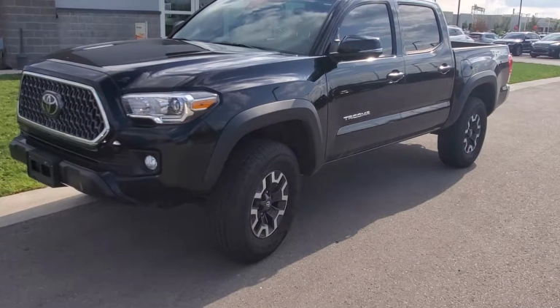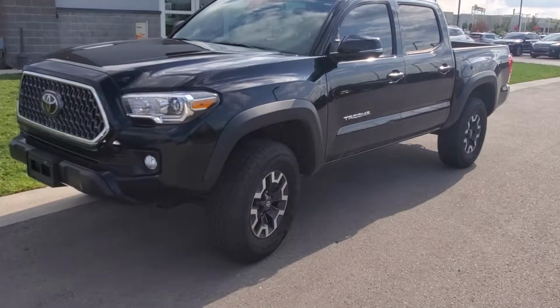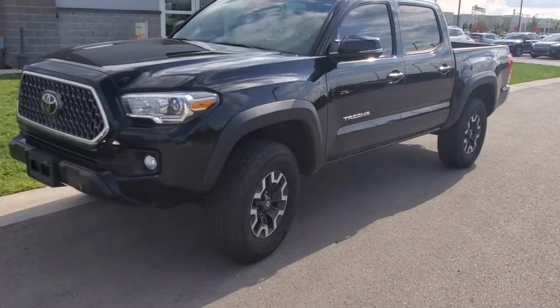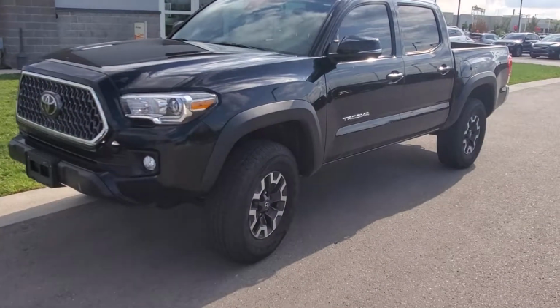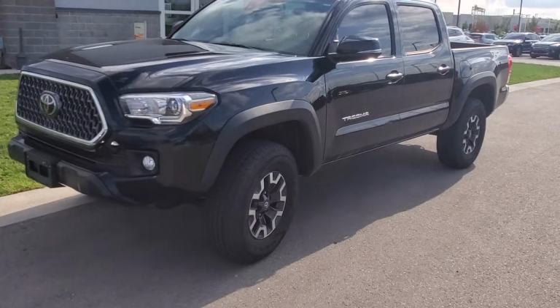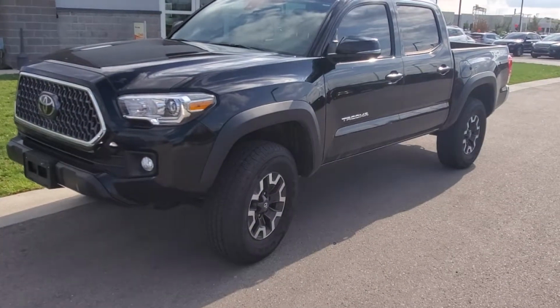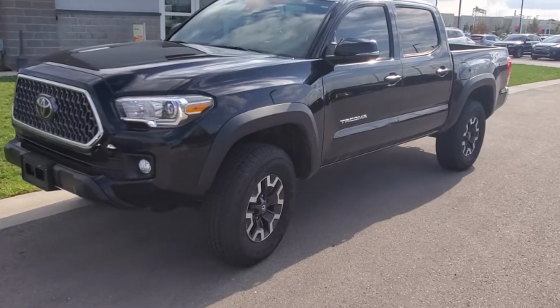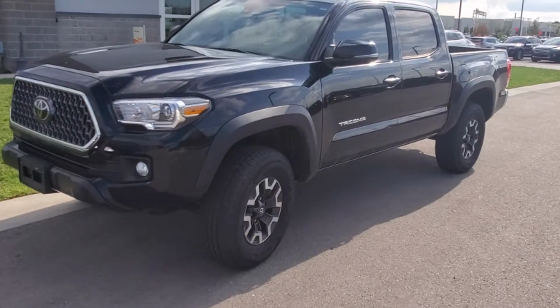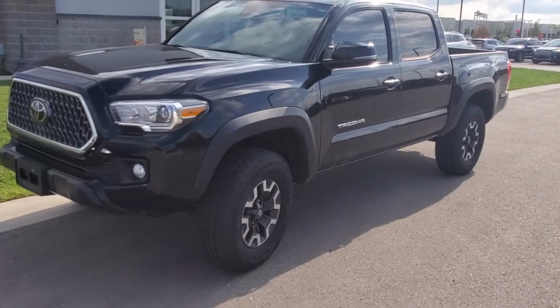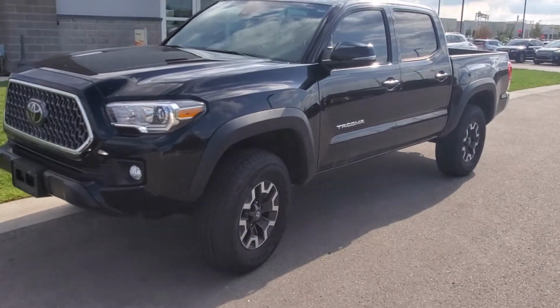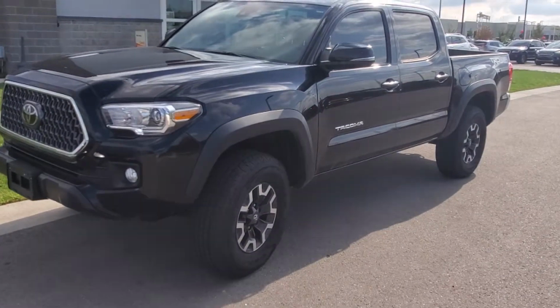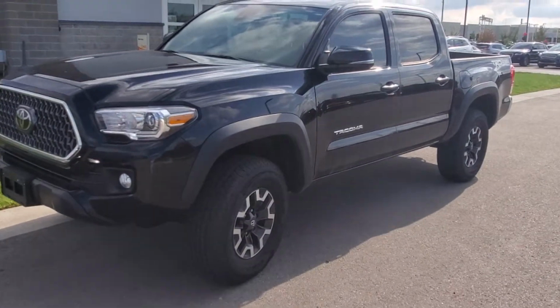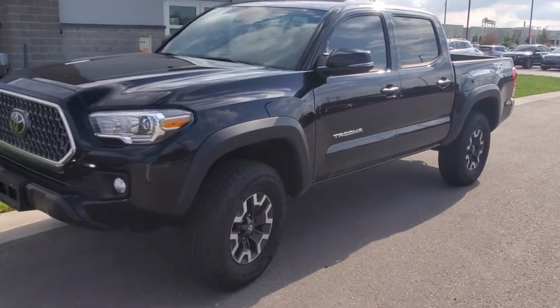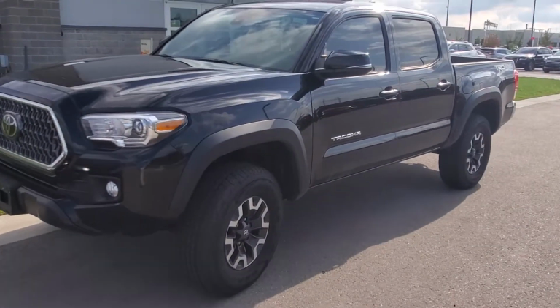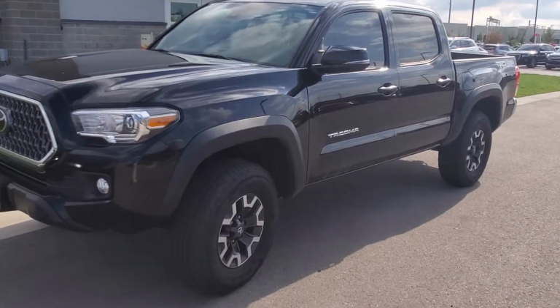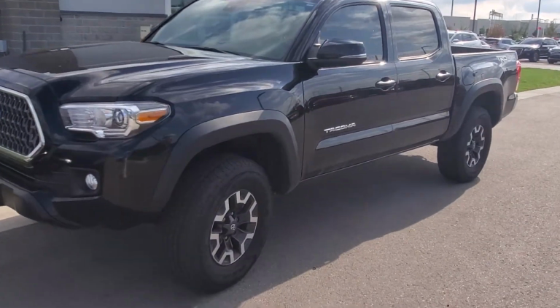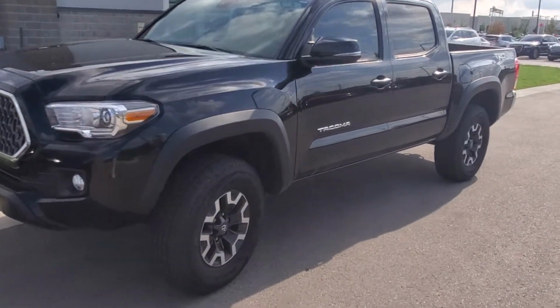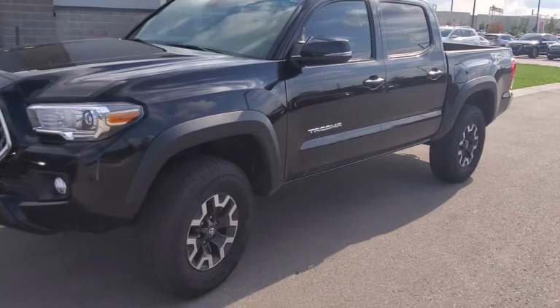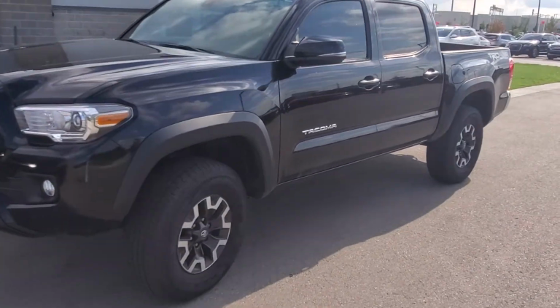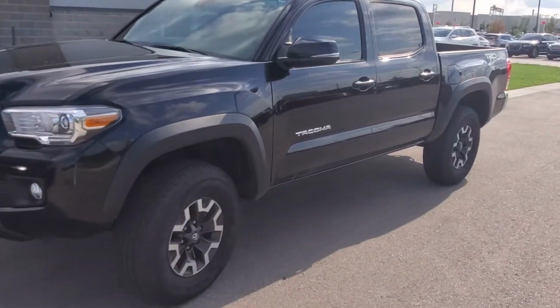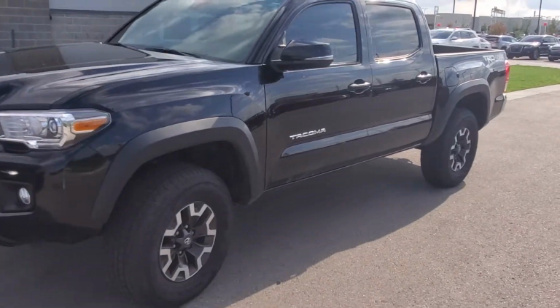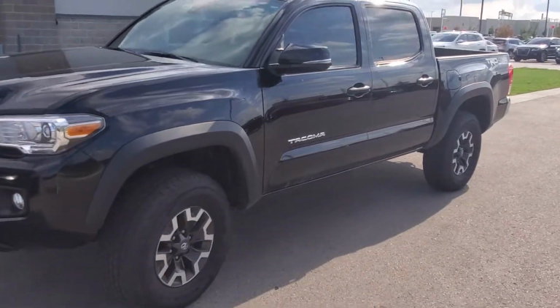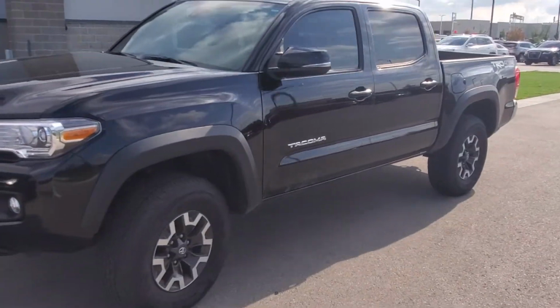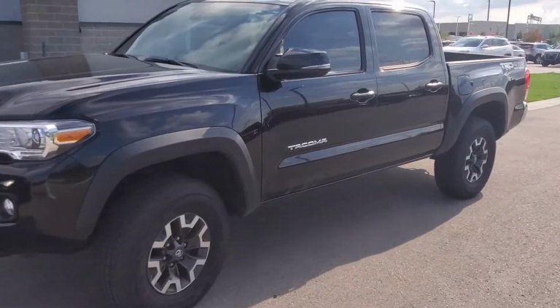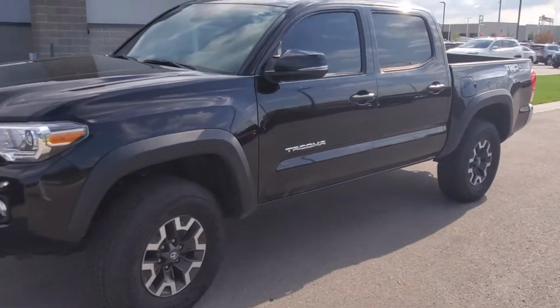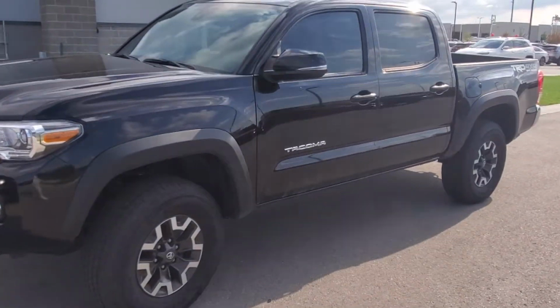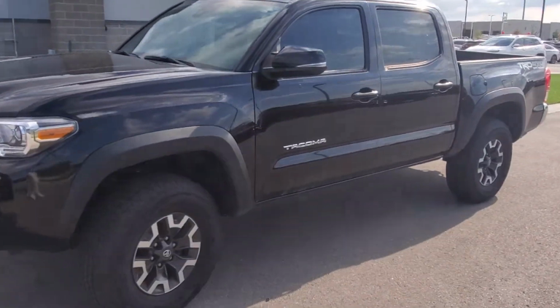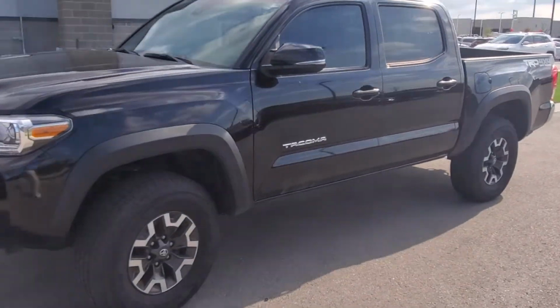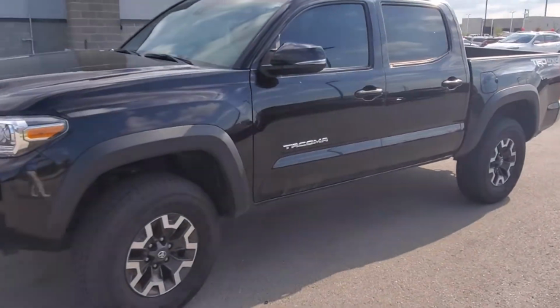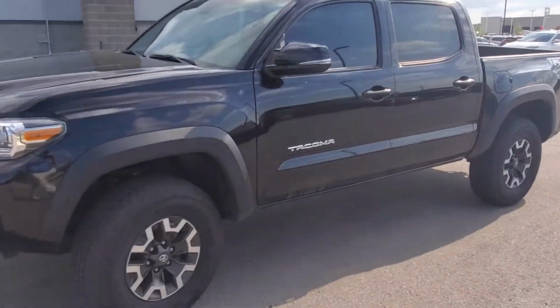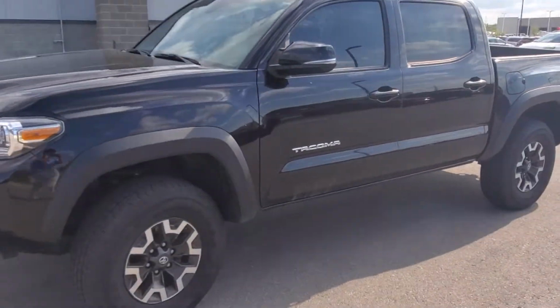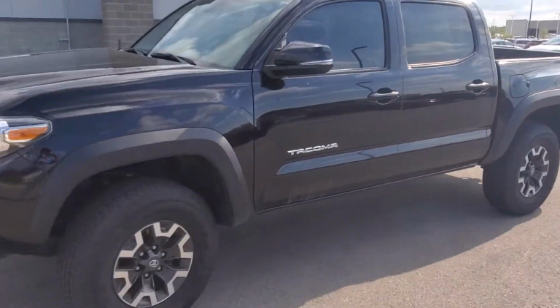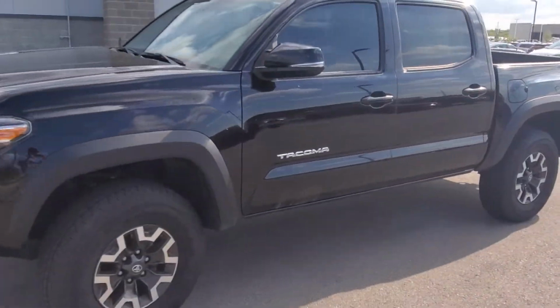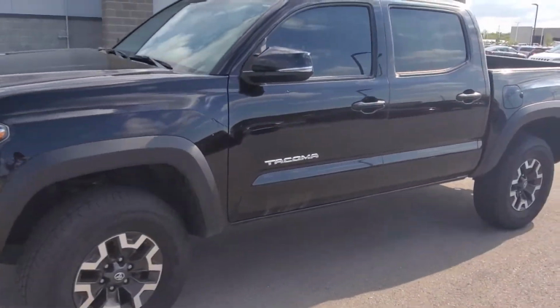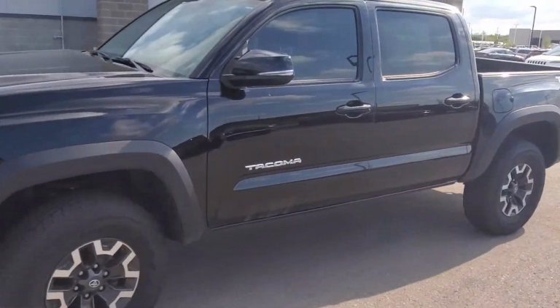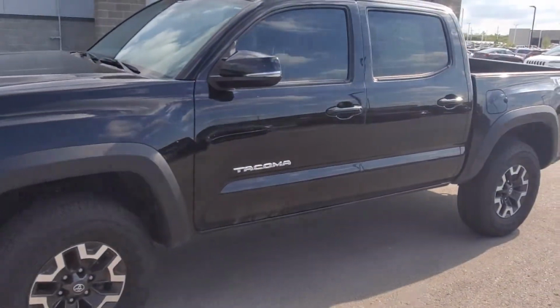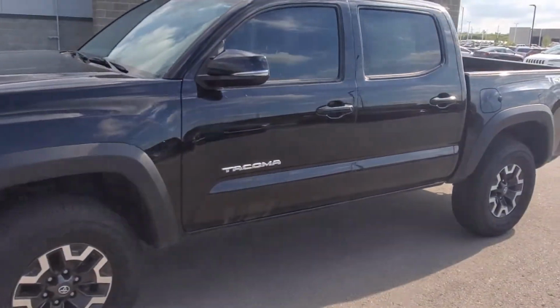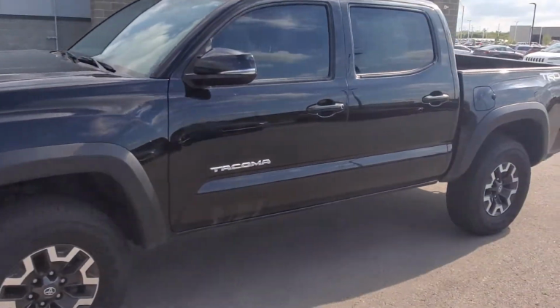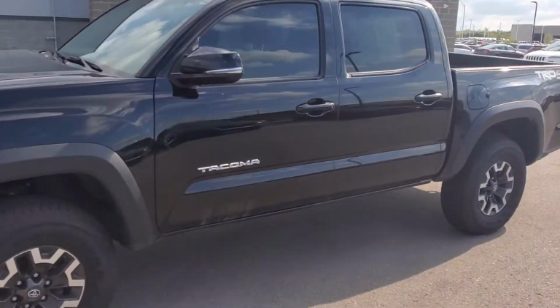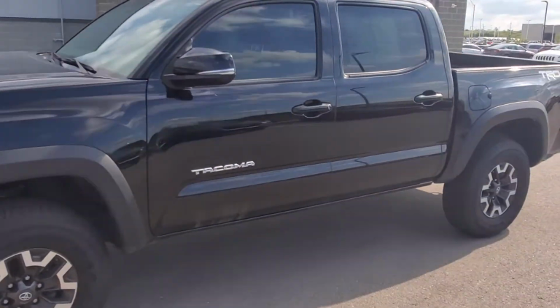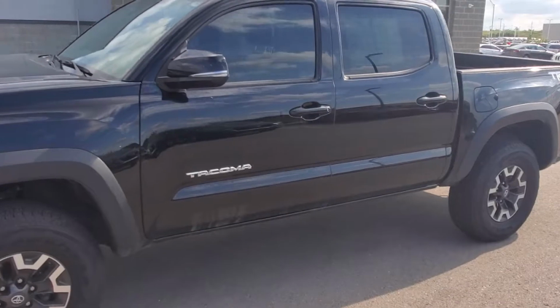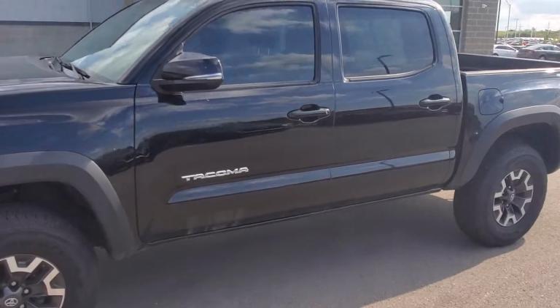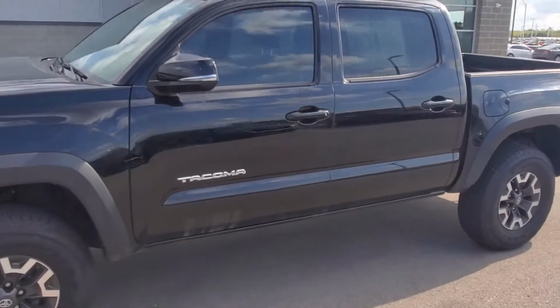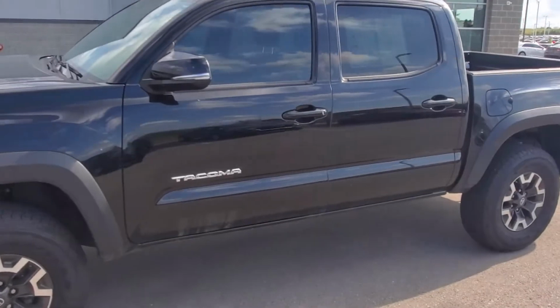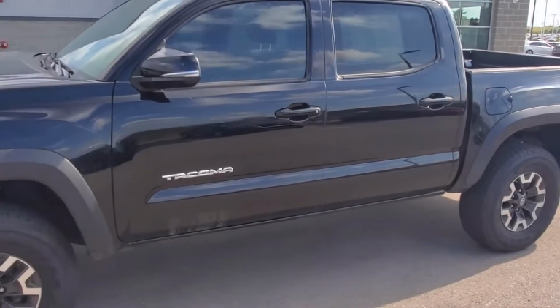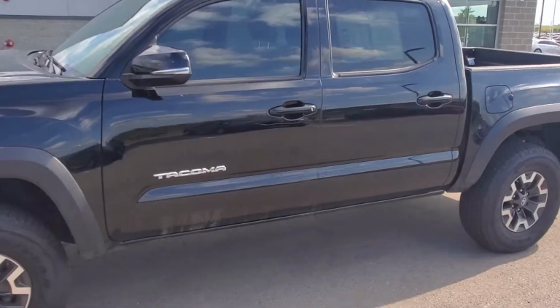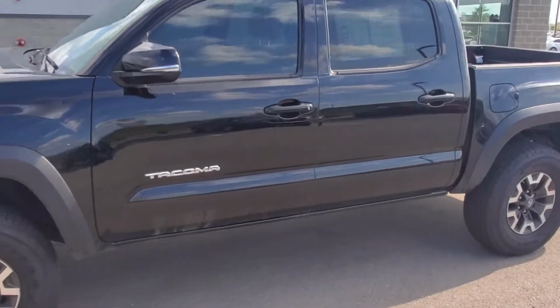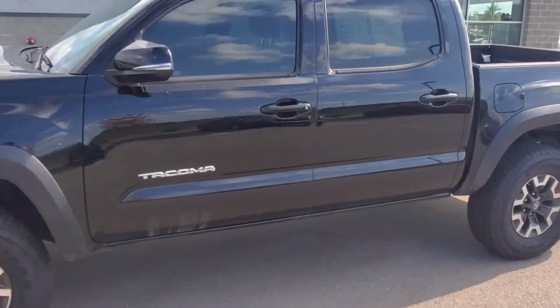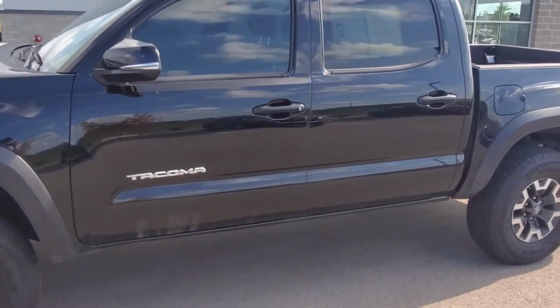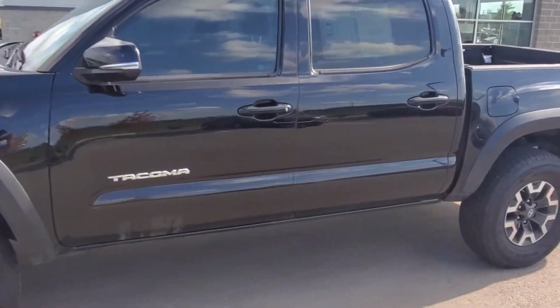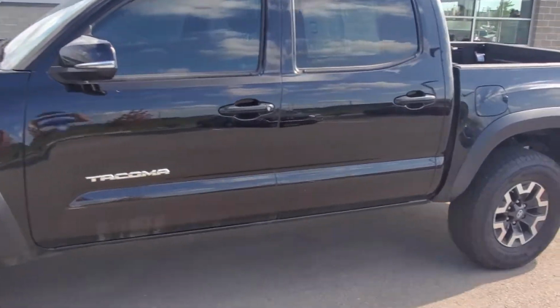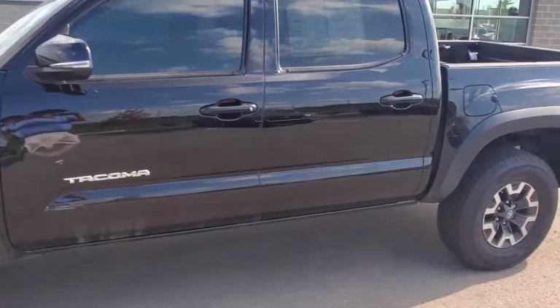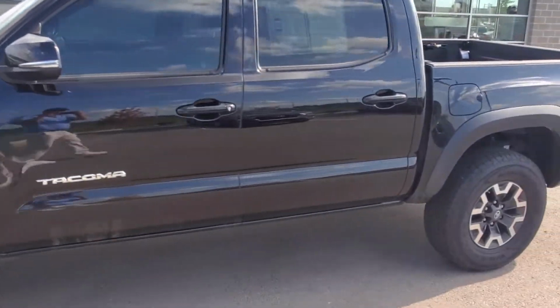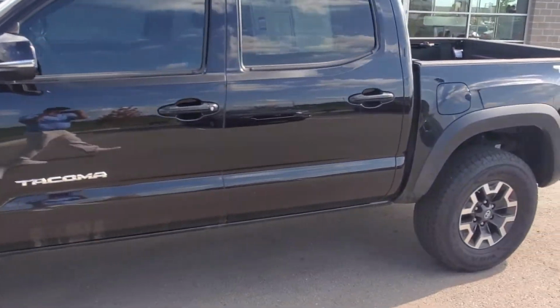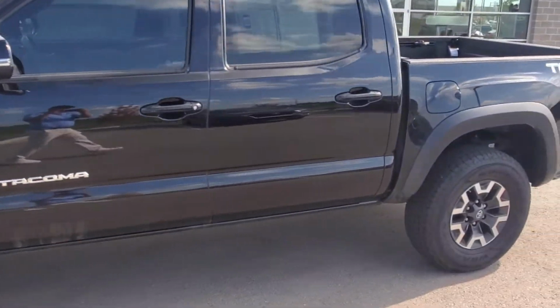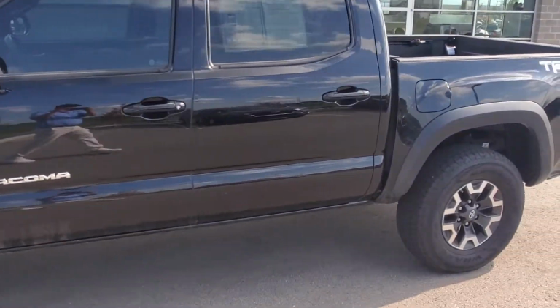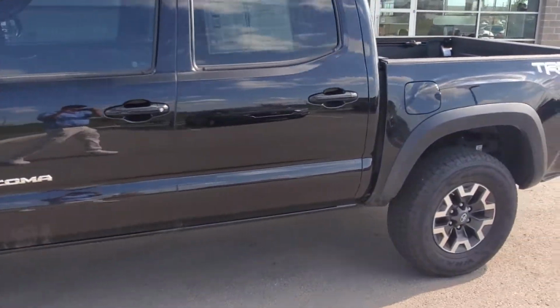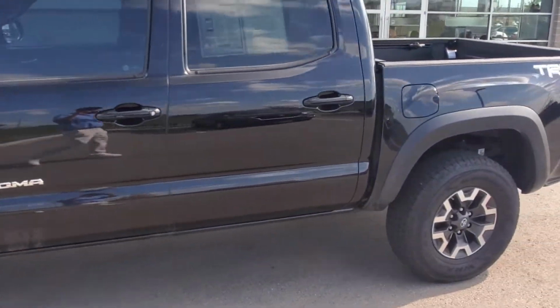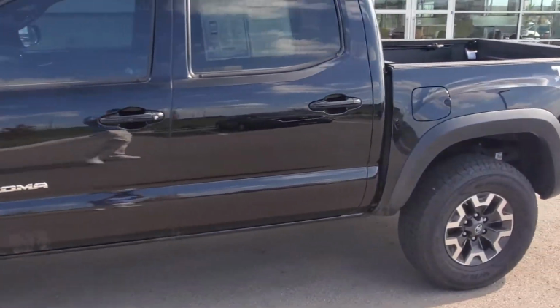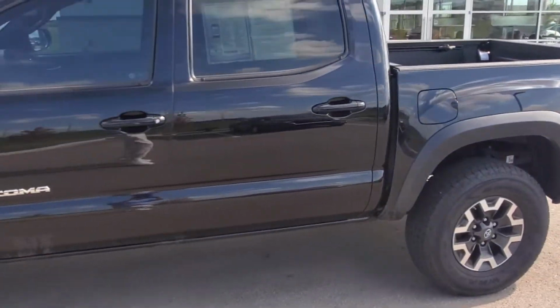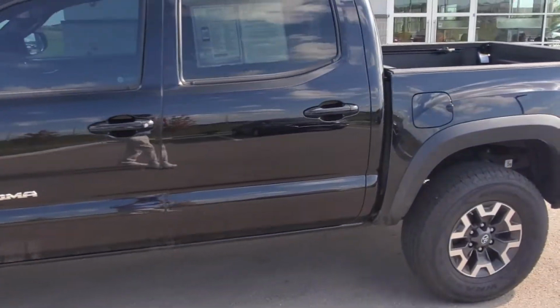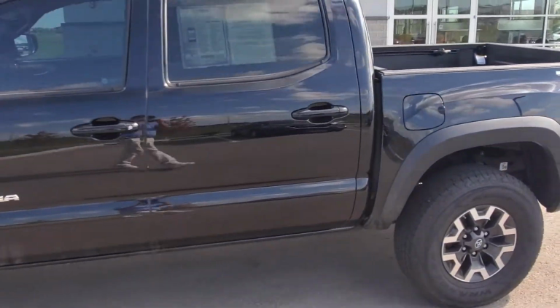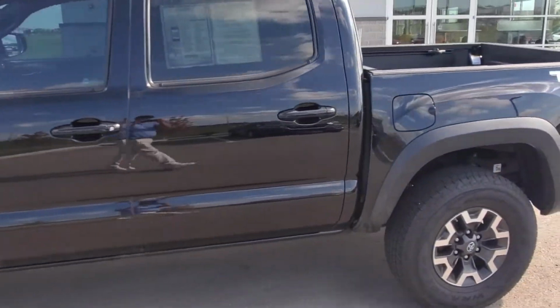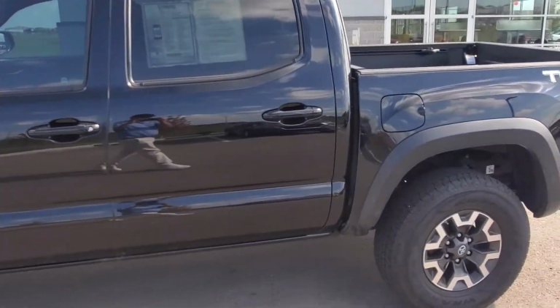Hello Joe, this is Jeremy at Premier Auto Outlet. I did want to take a moment to walk around this Toyota Tacoma you'd inquired about.